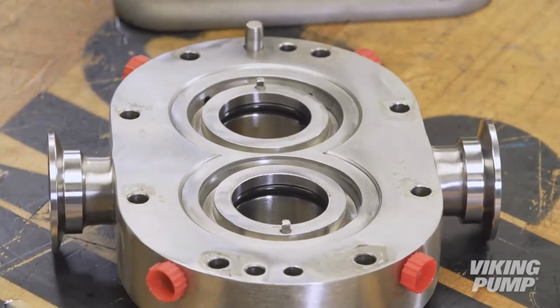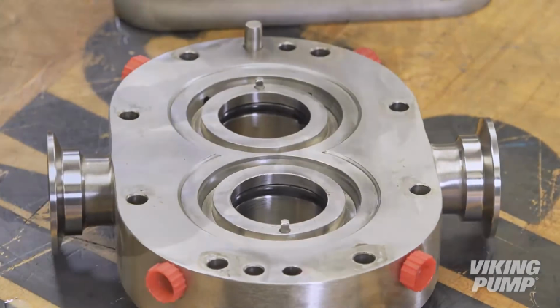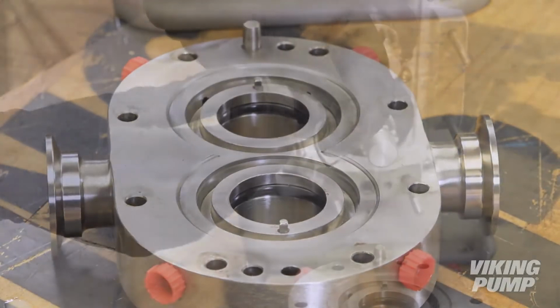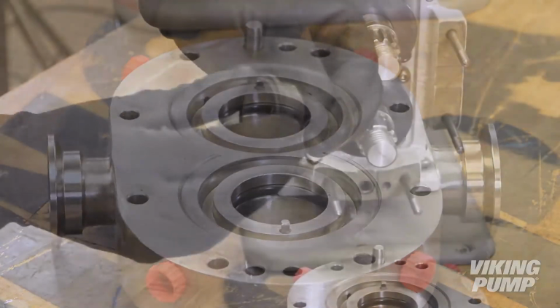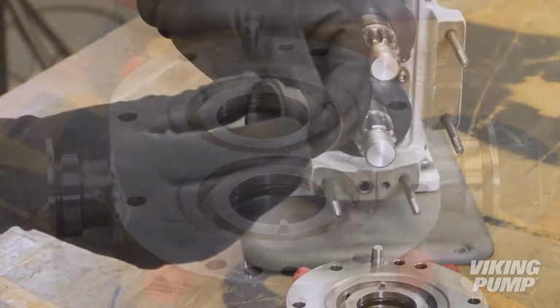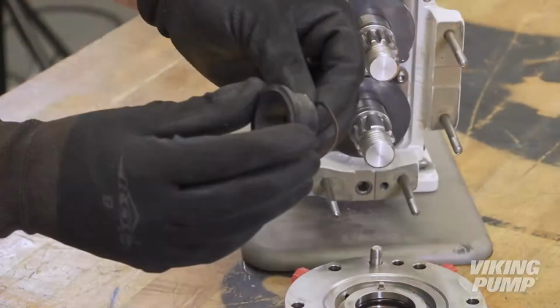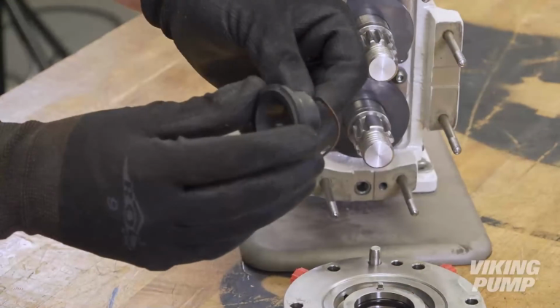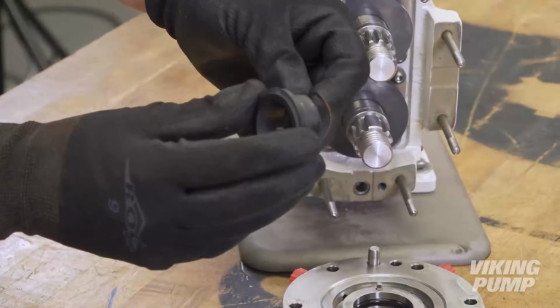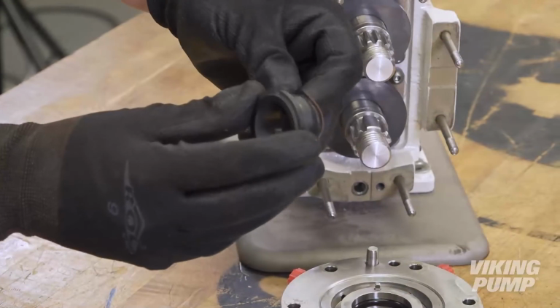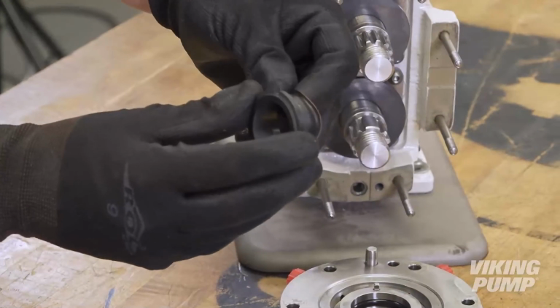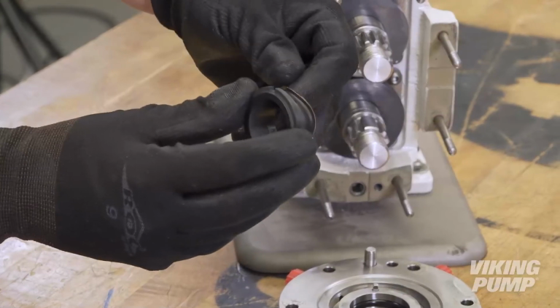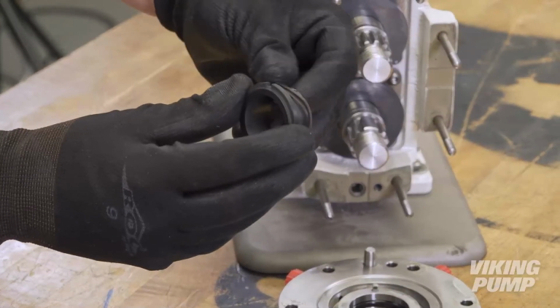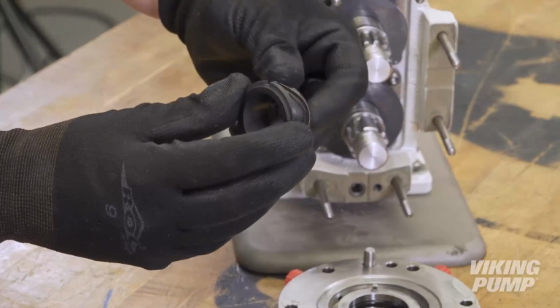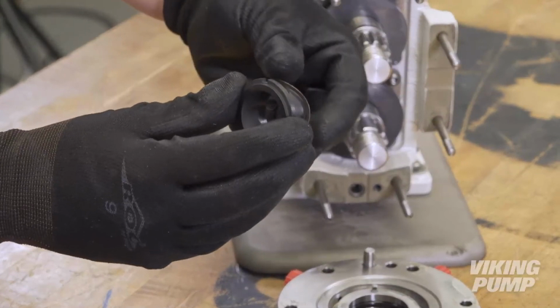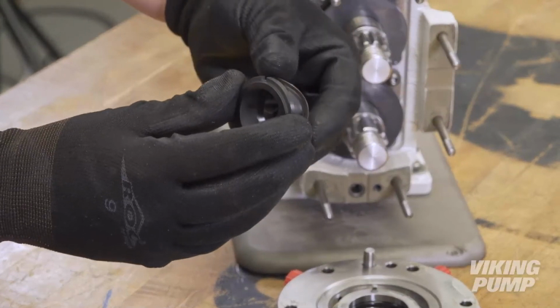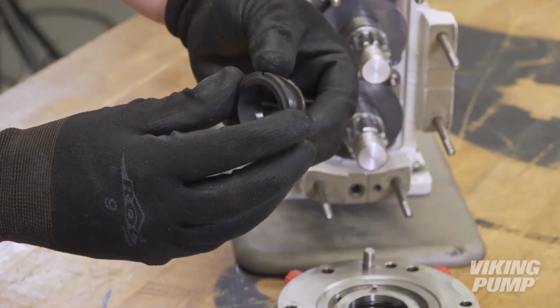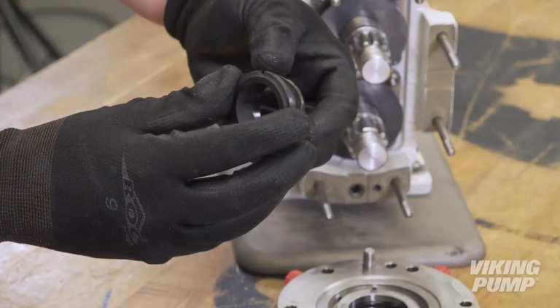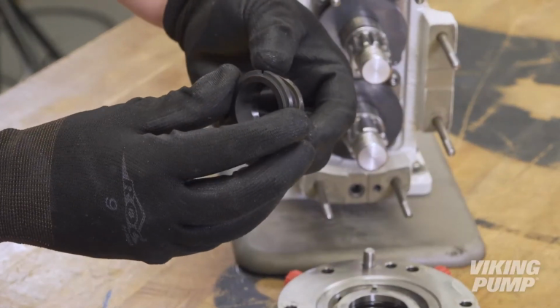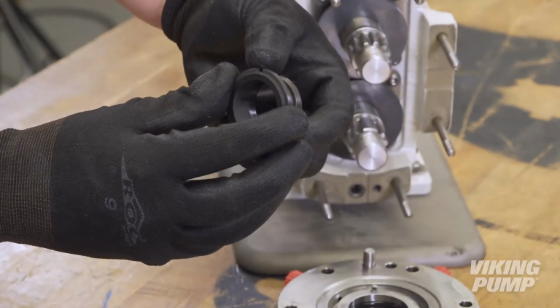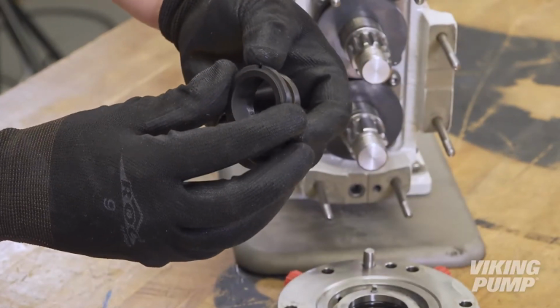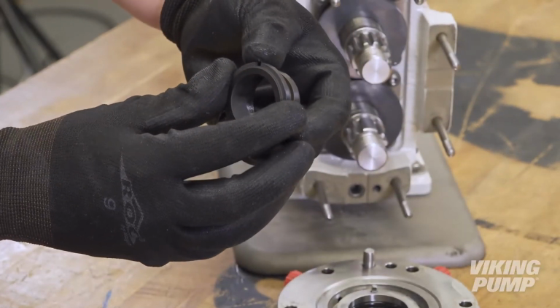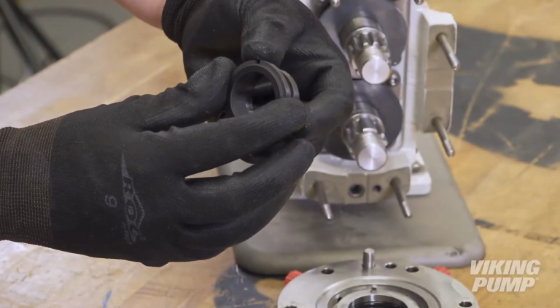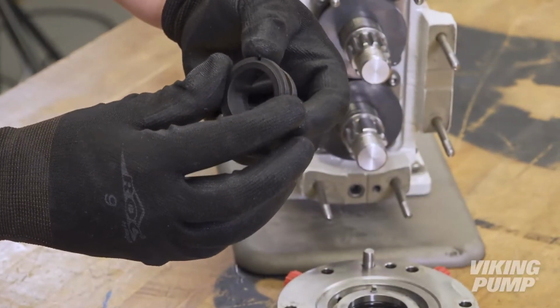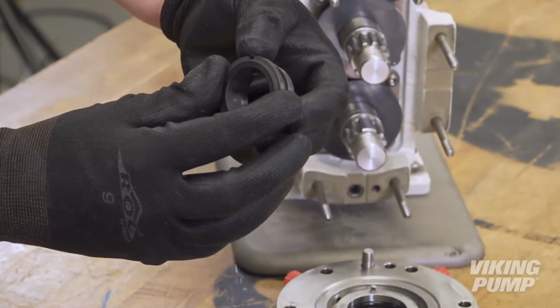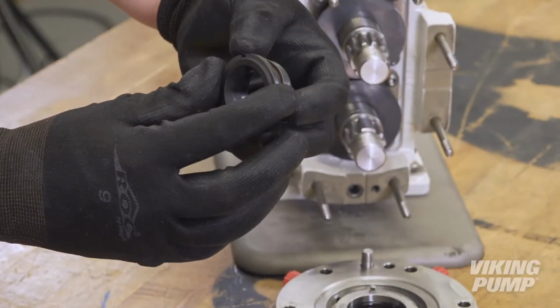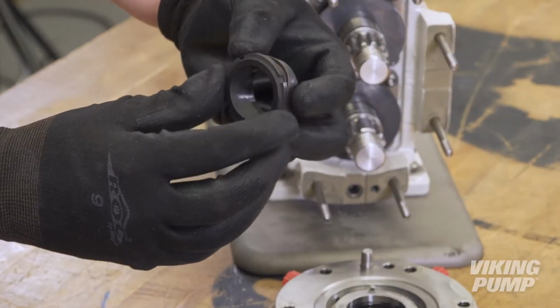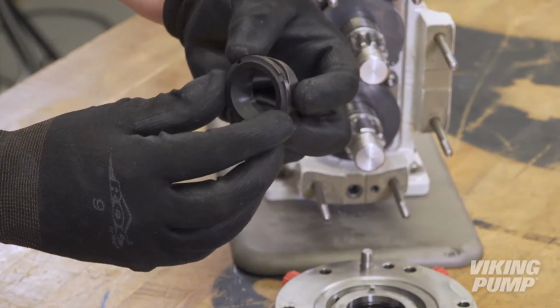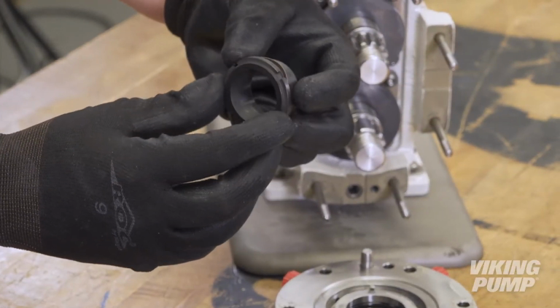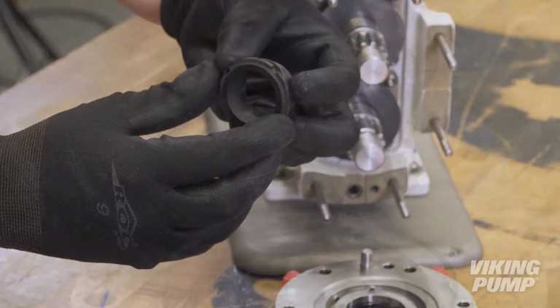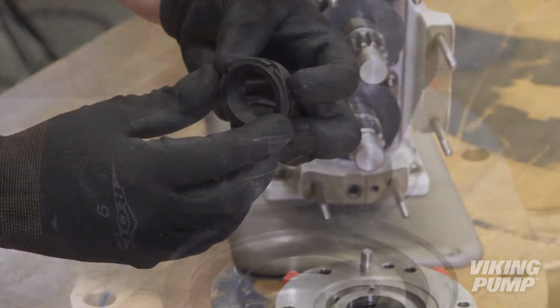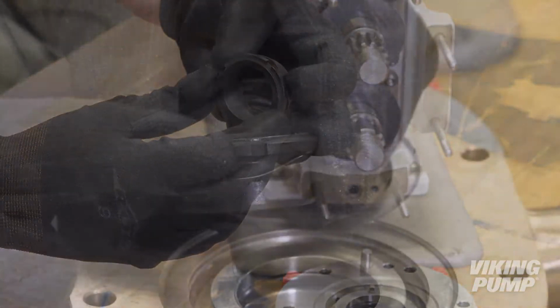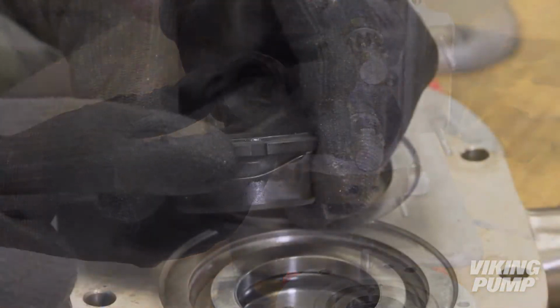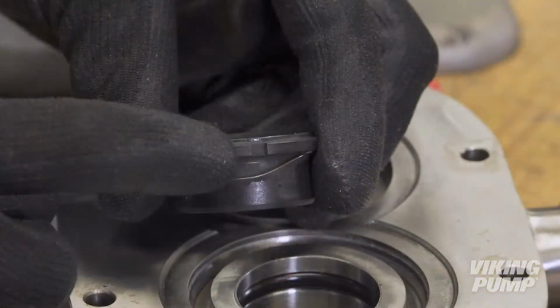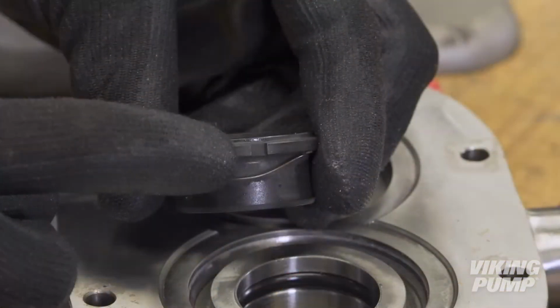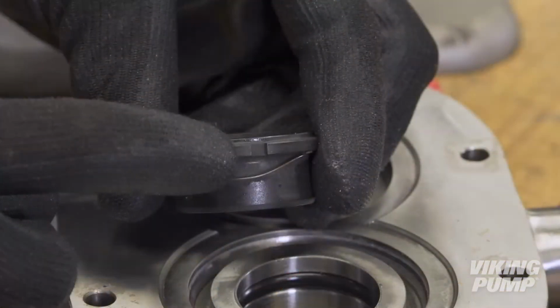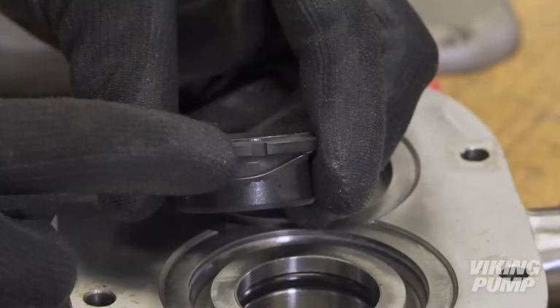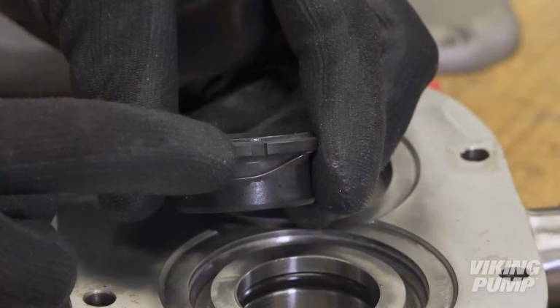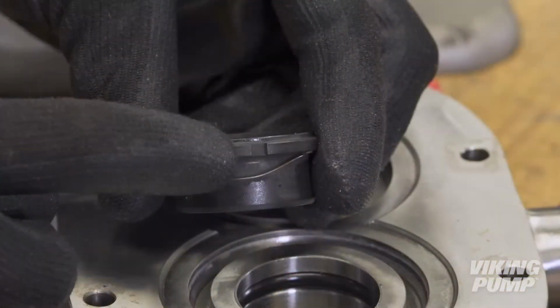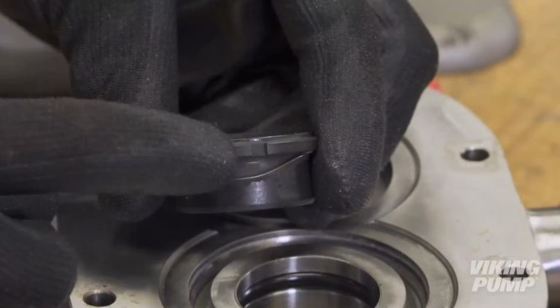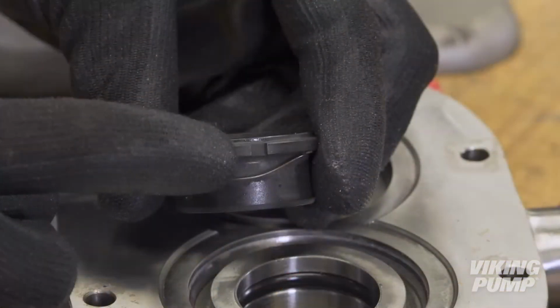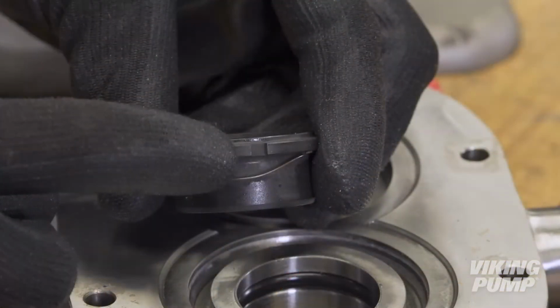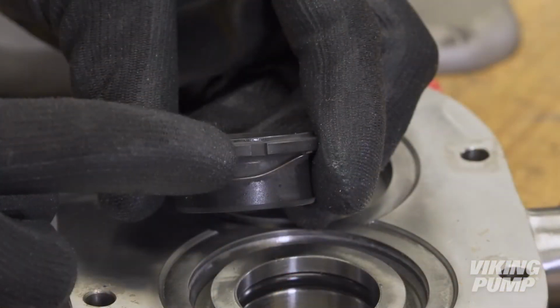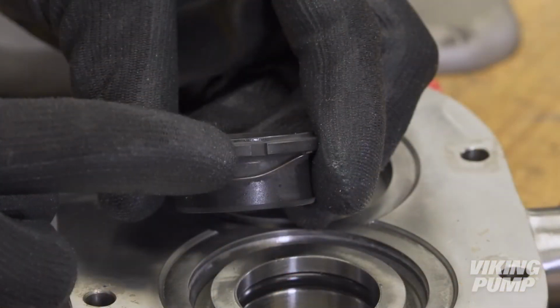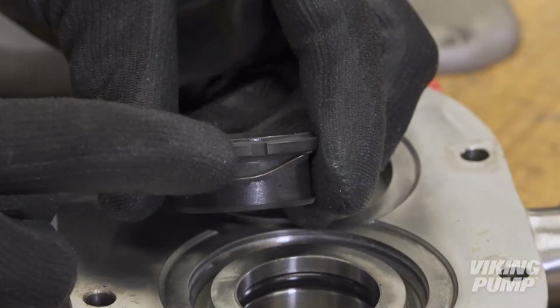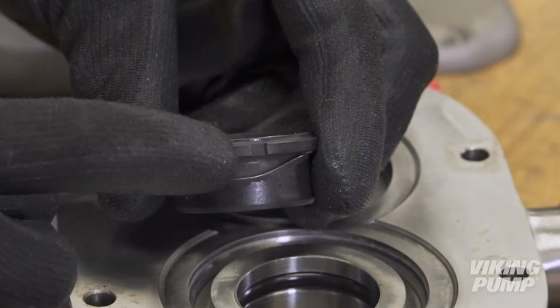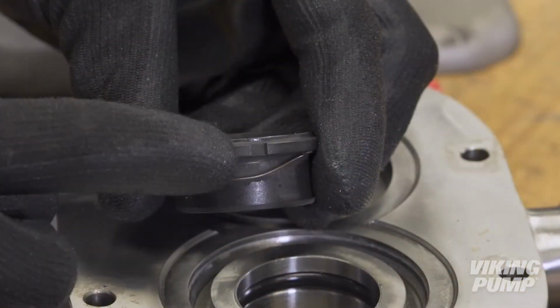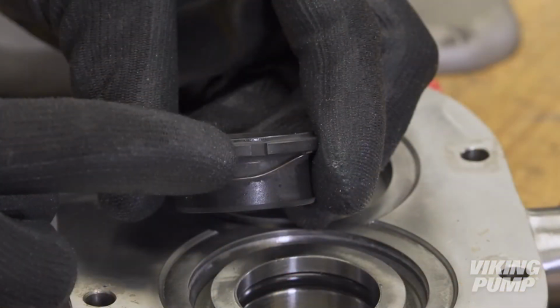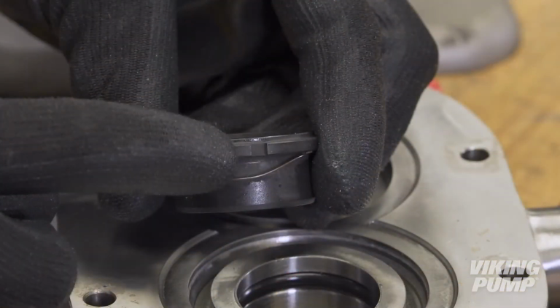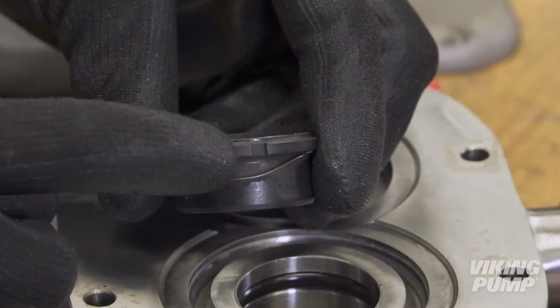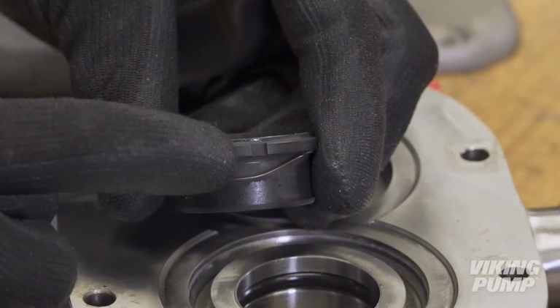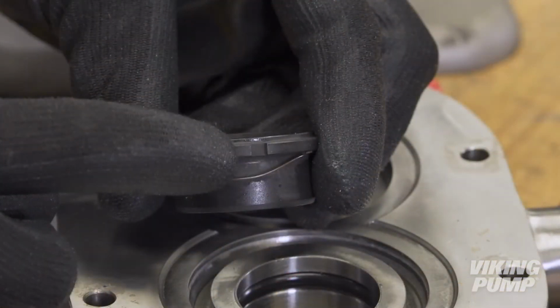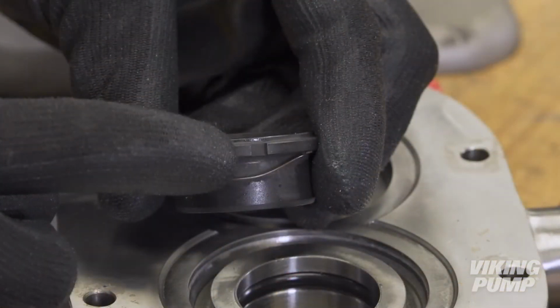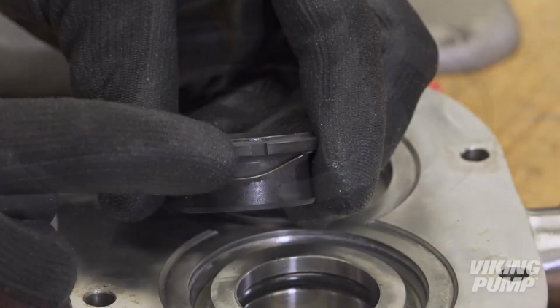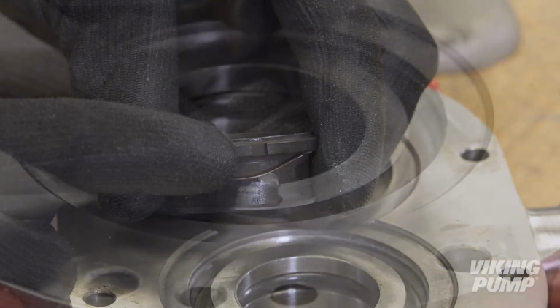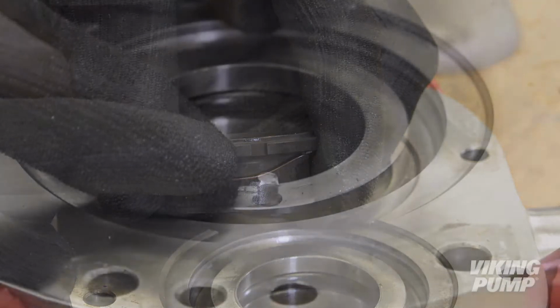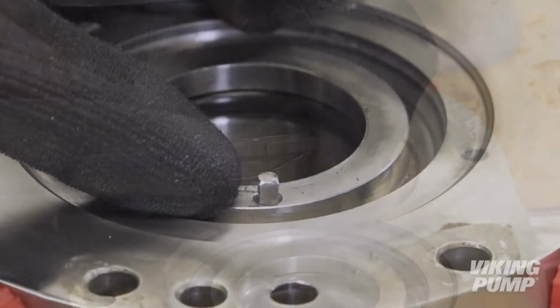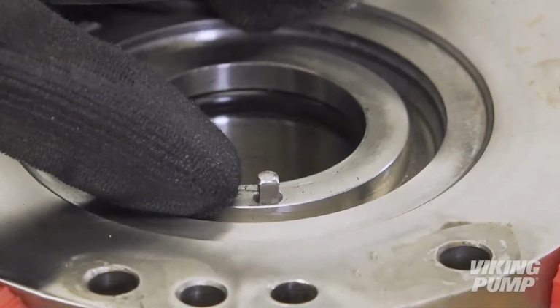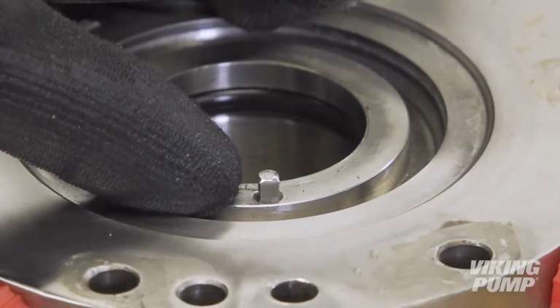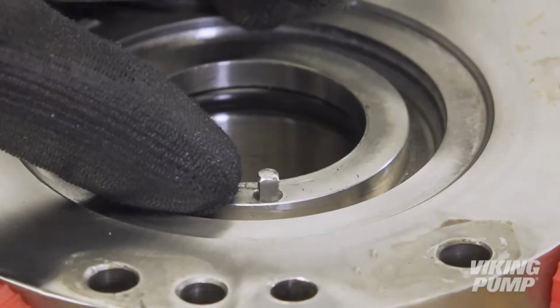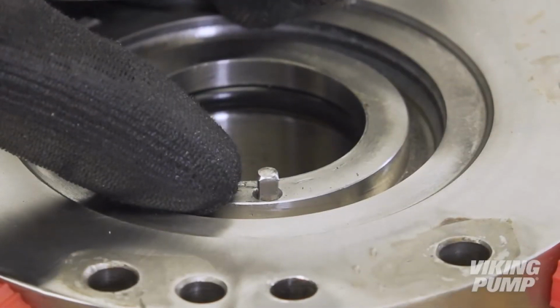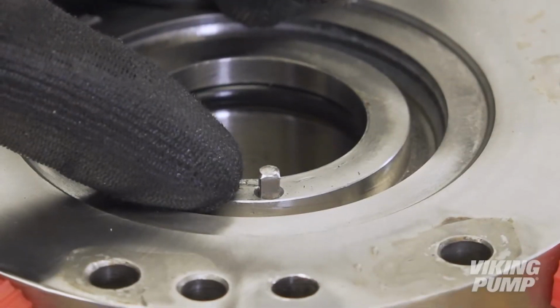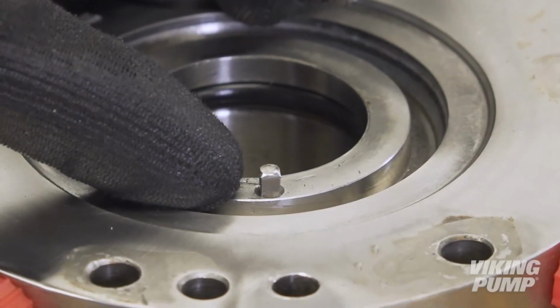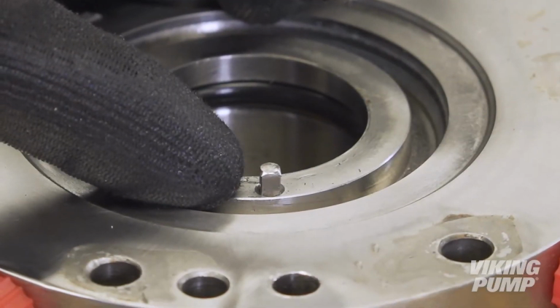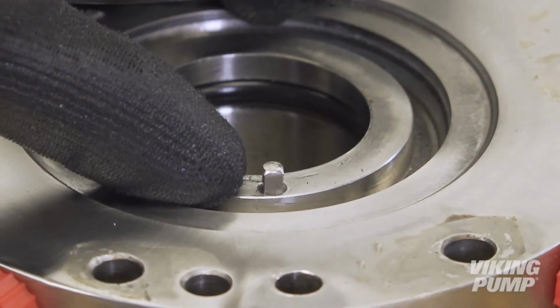Fit the wavespring onto the inner seal and press it into the bore of the pump body to align the notches with the drive pins.